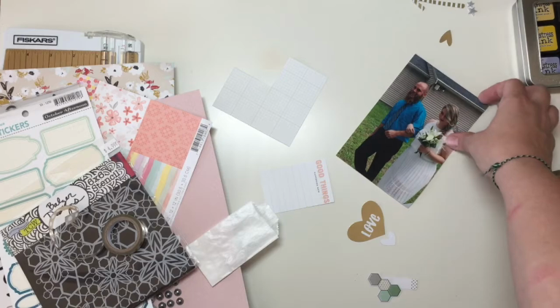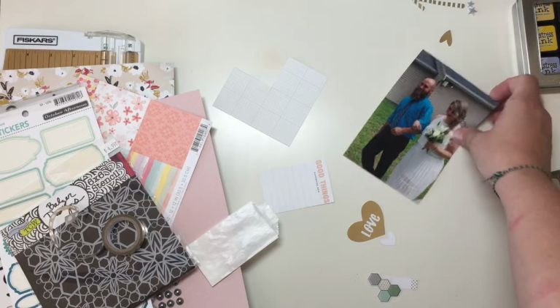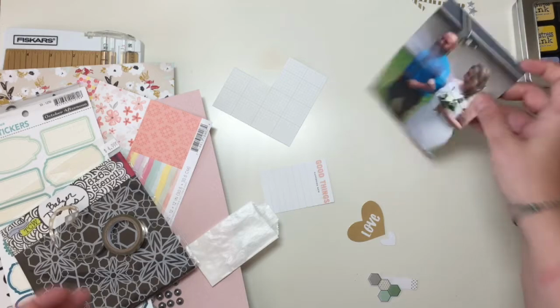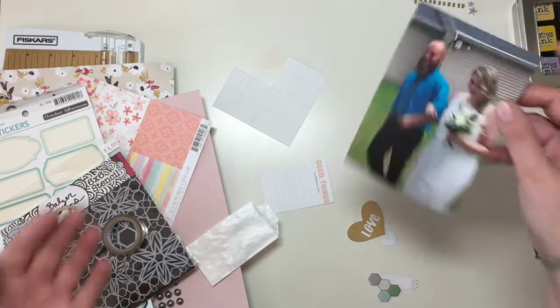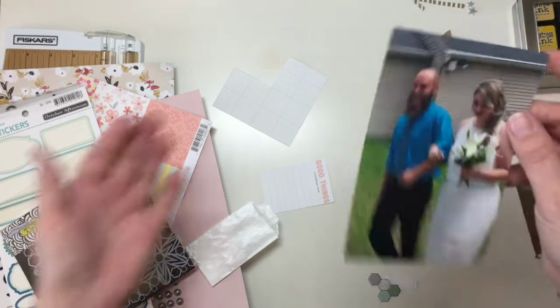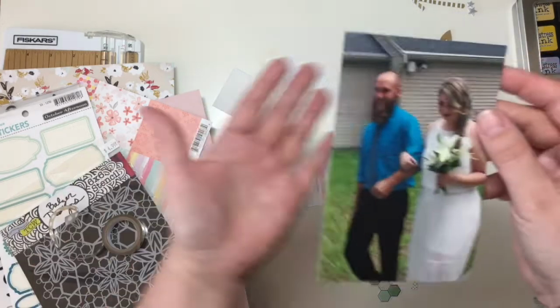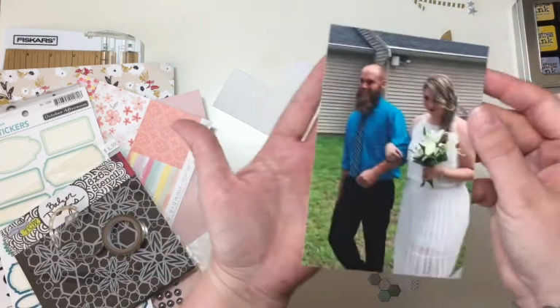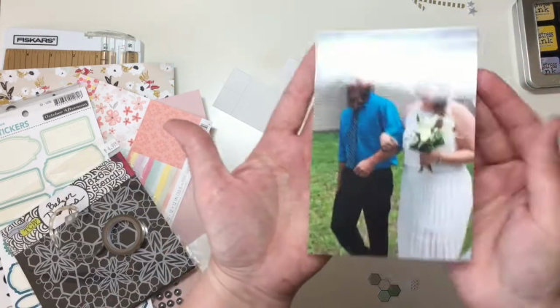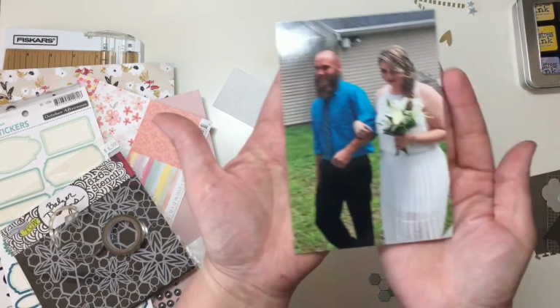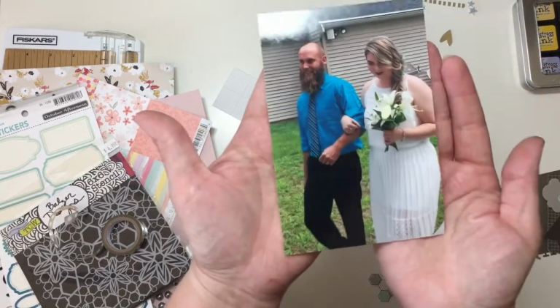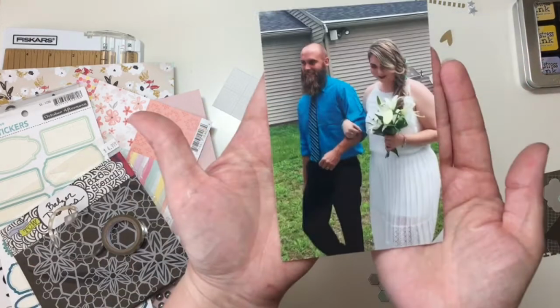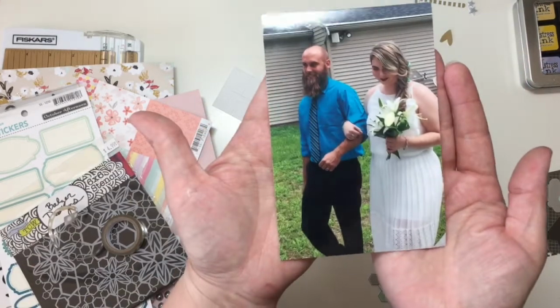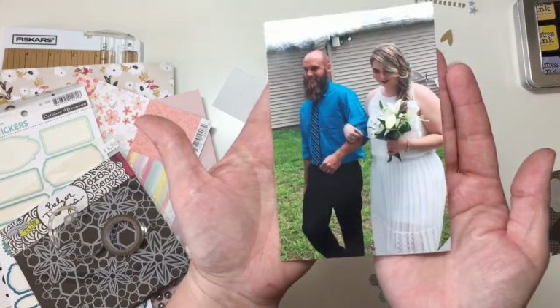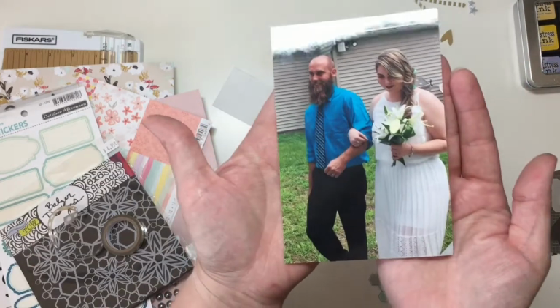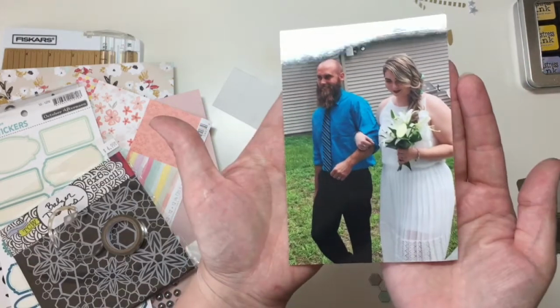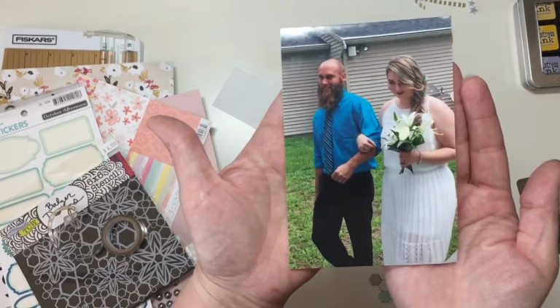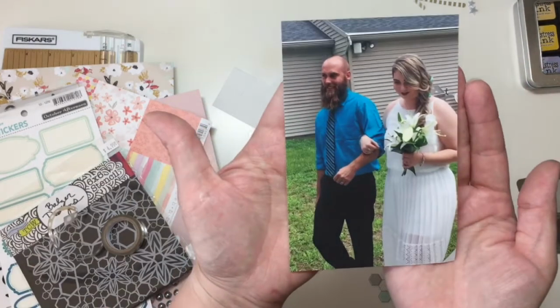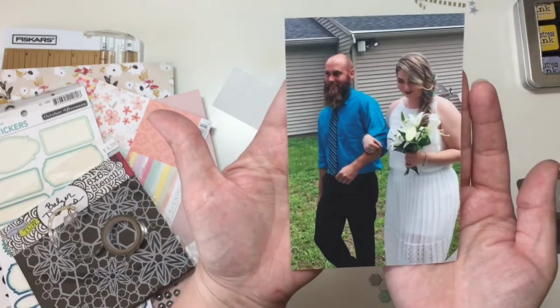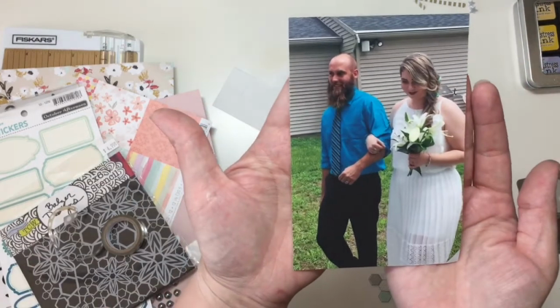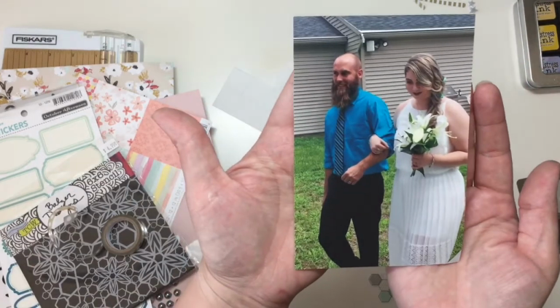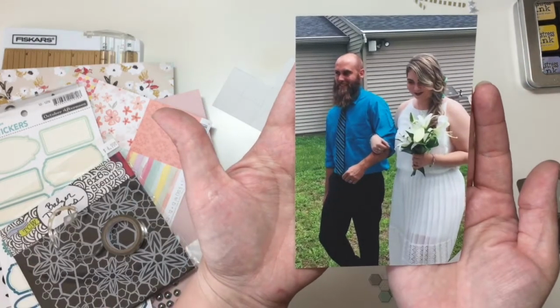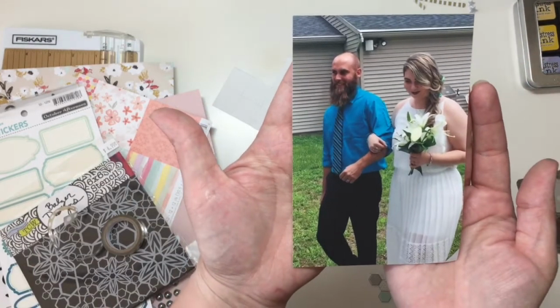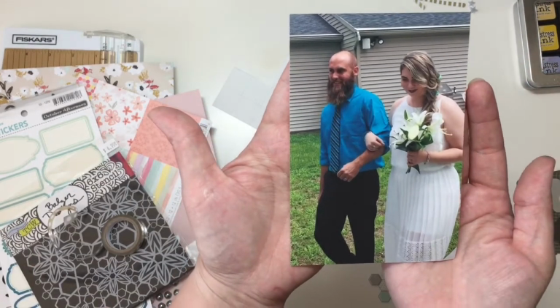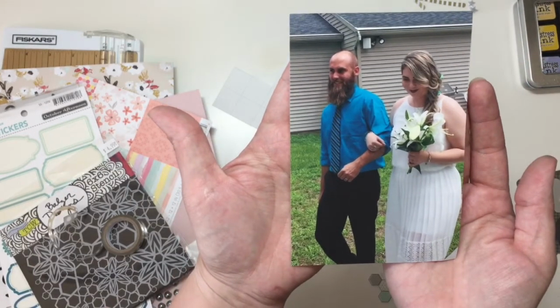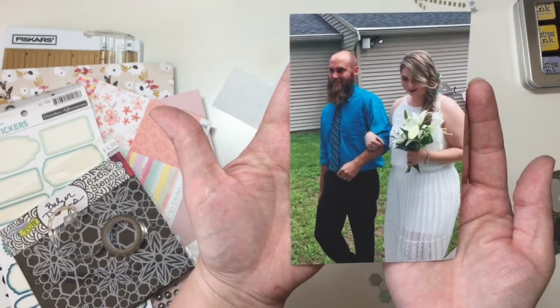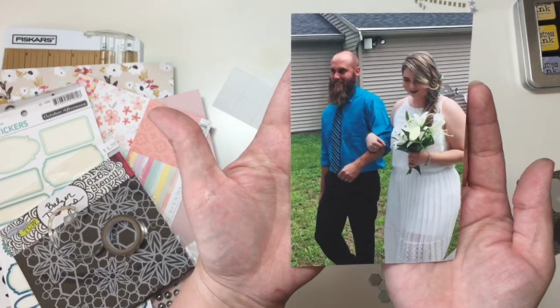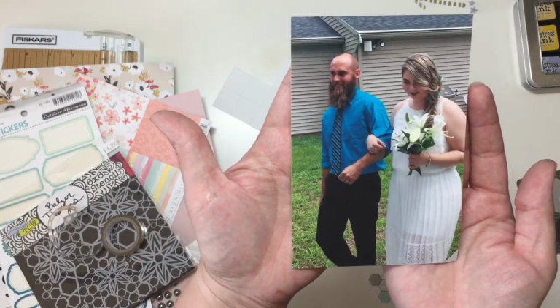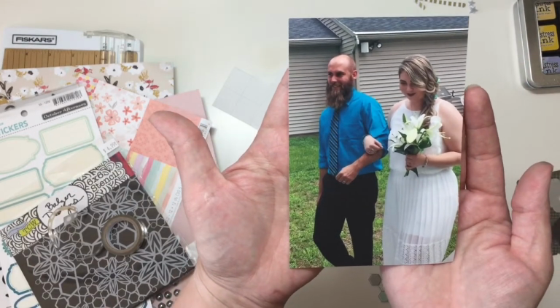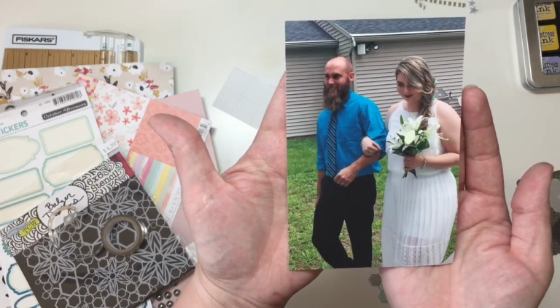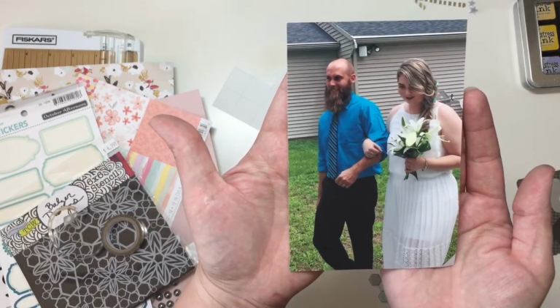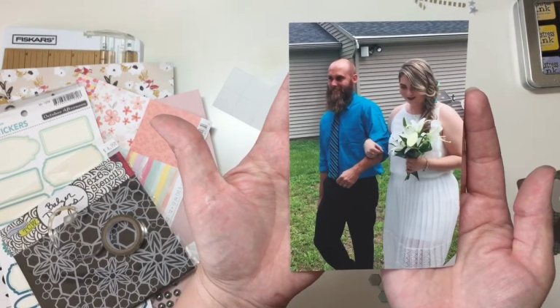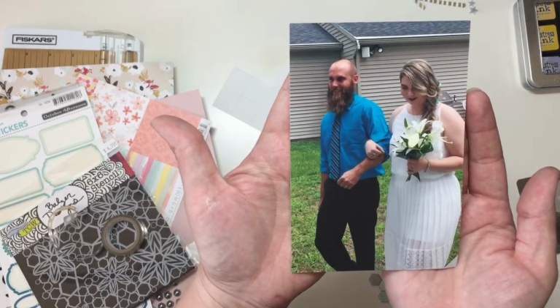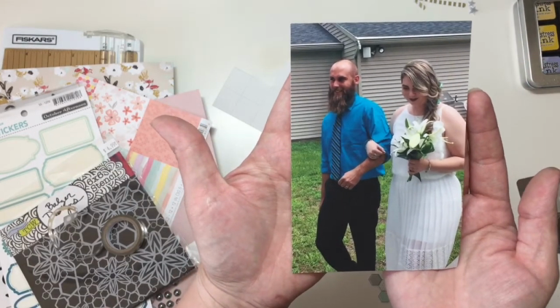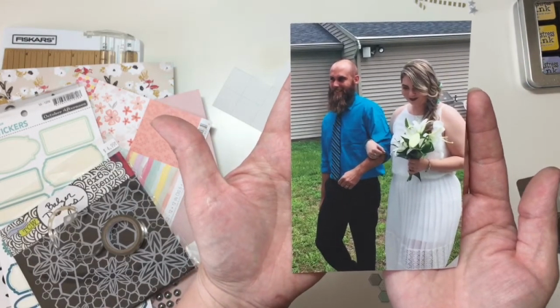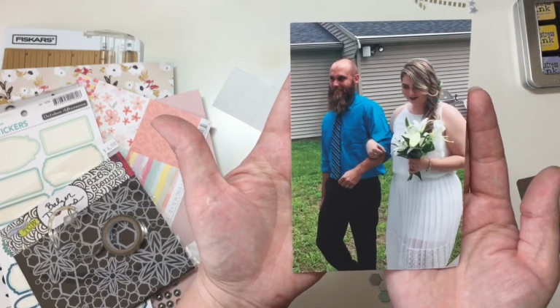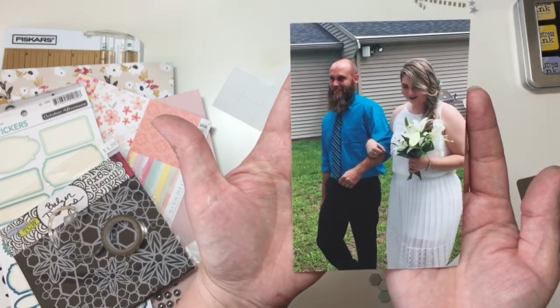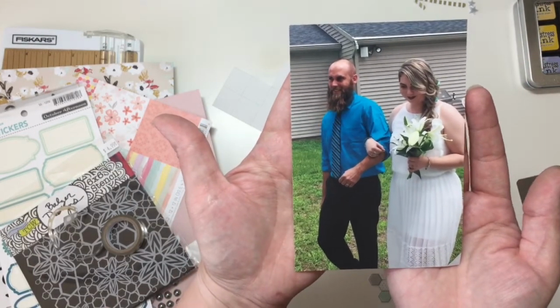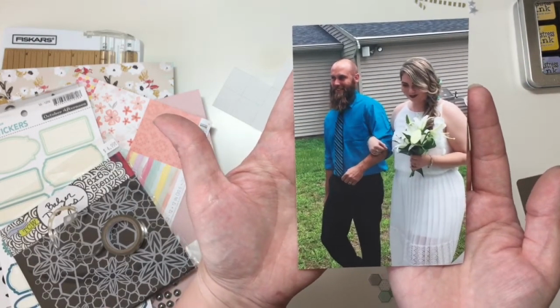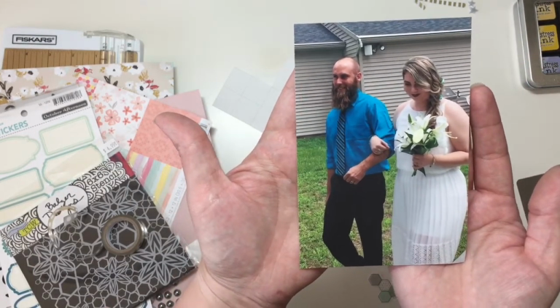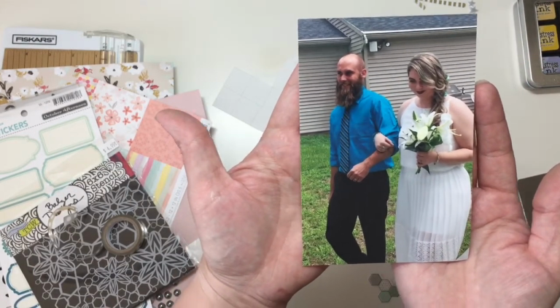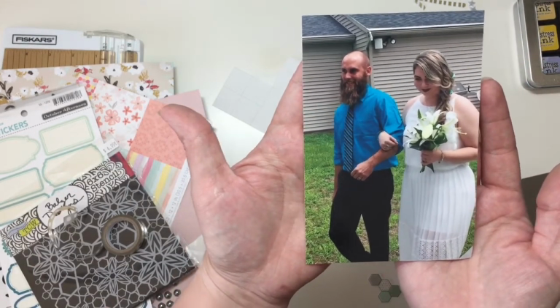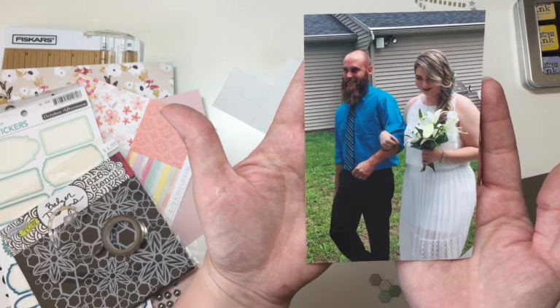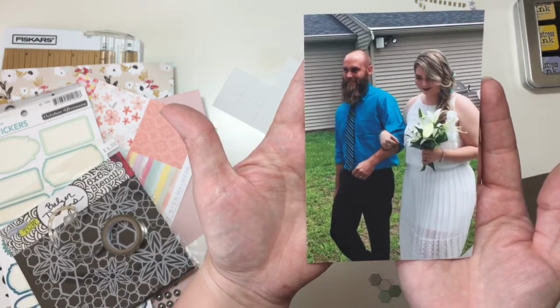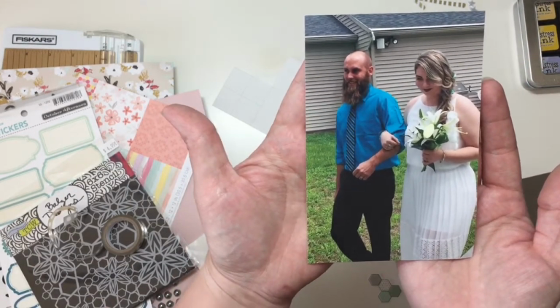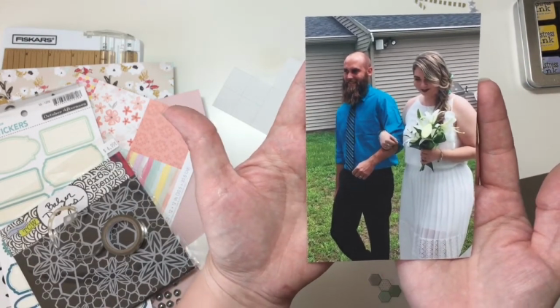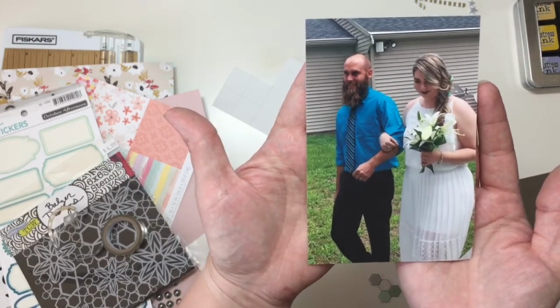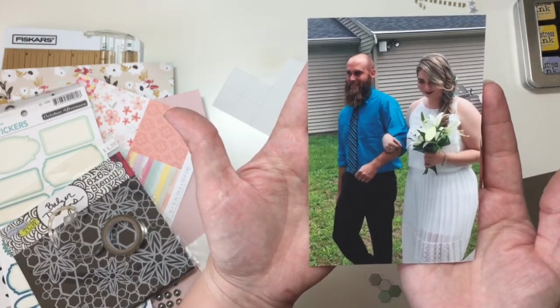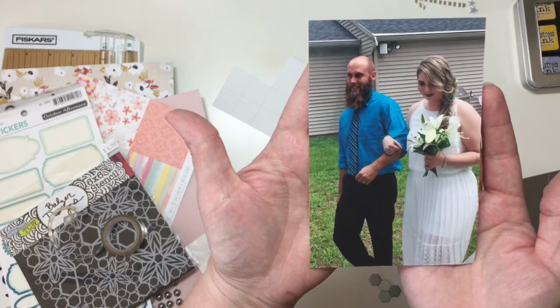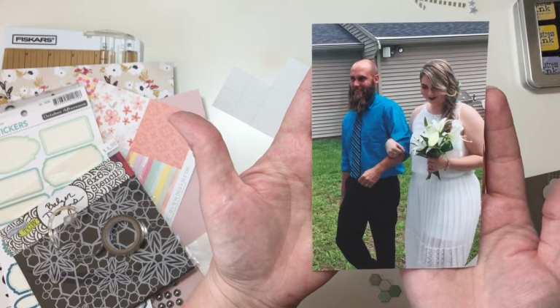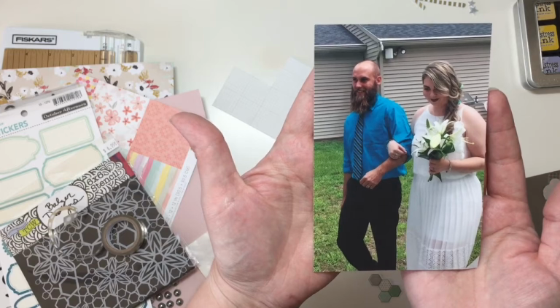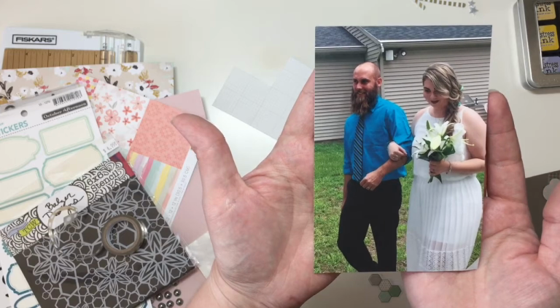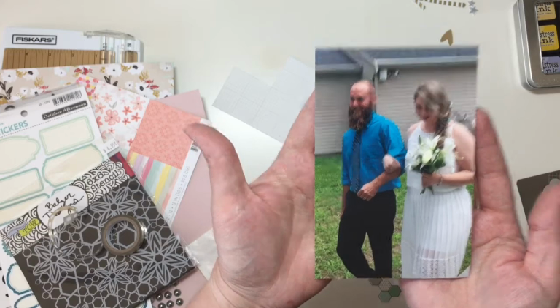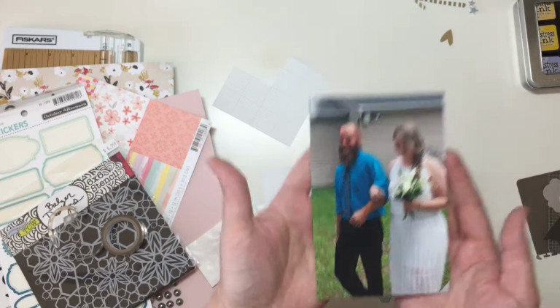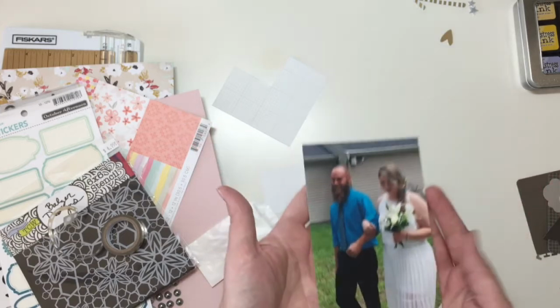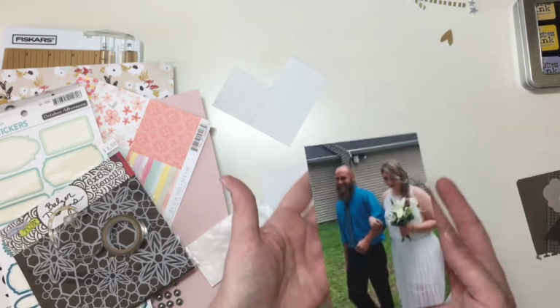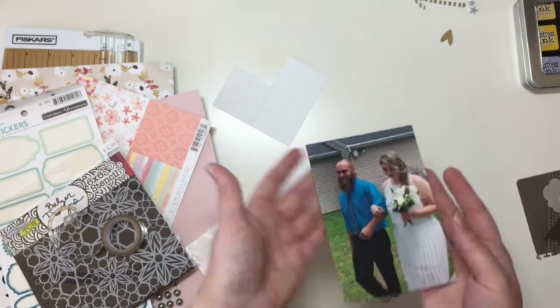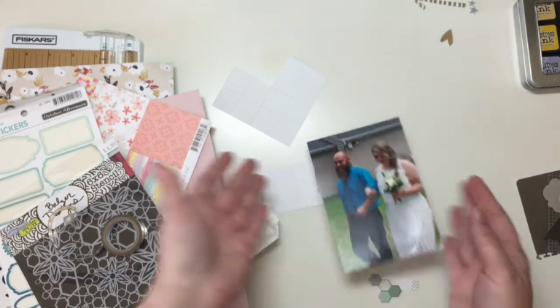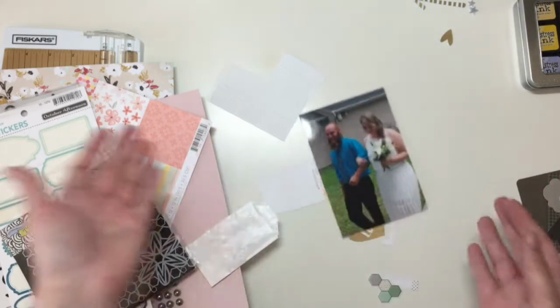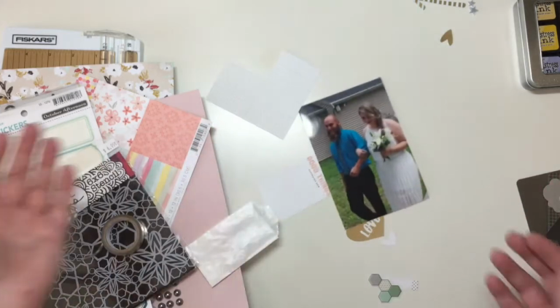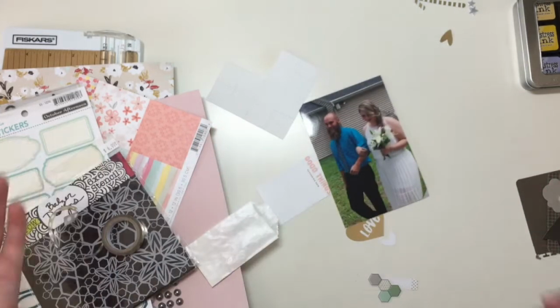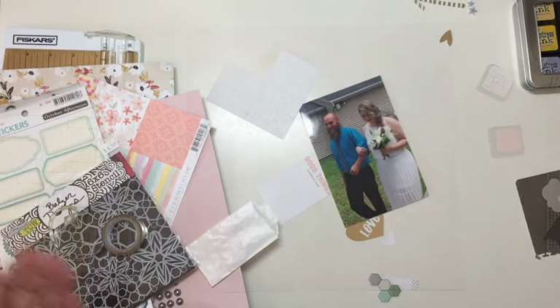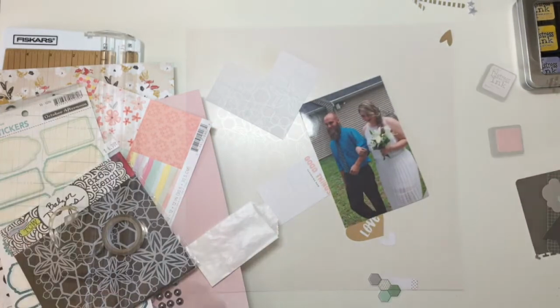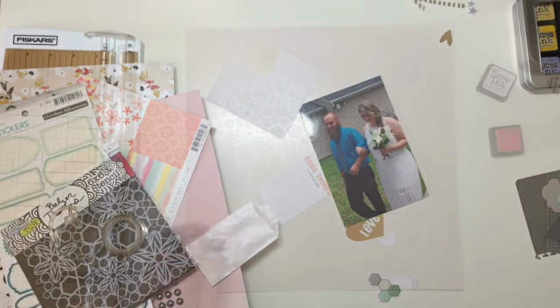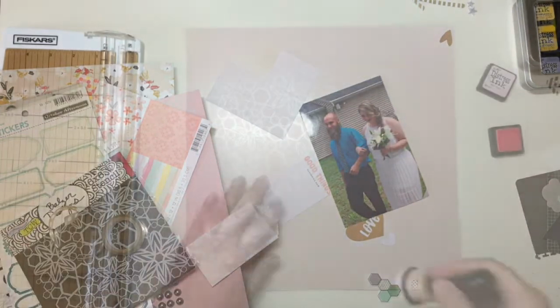Today I am going to be scrapbooking the picture of my brother walking my sister down the aisle. Alright, let's see what I can do.